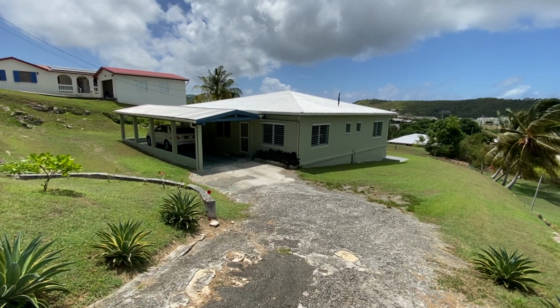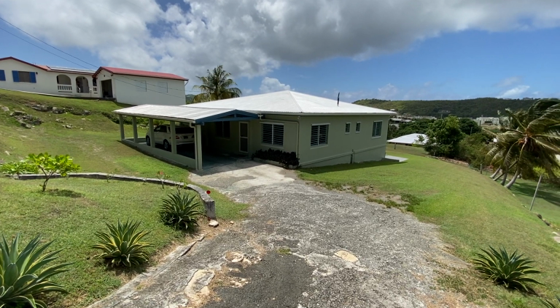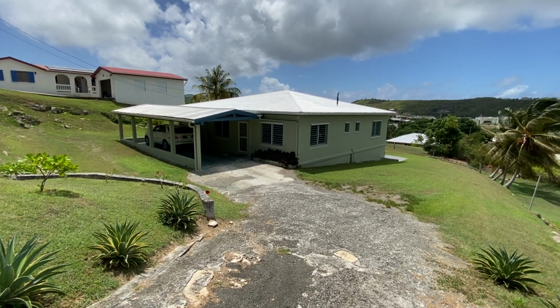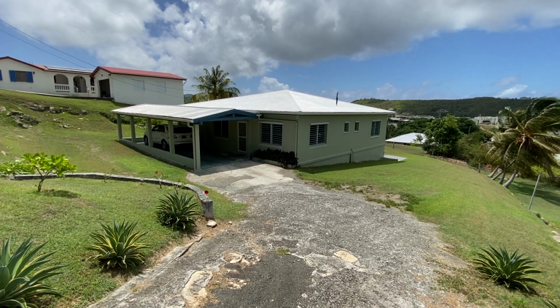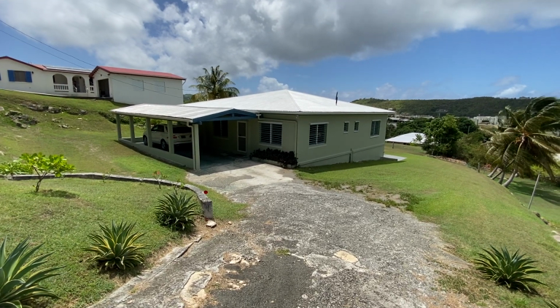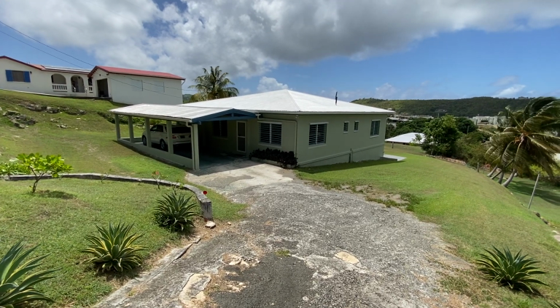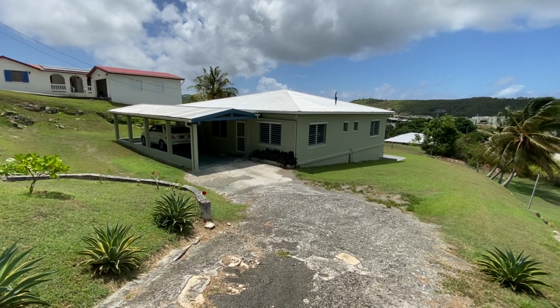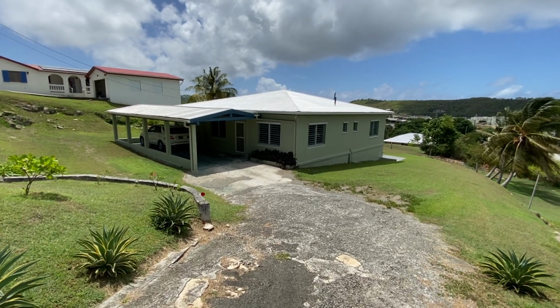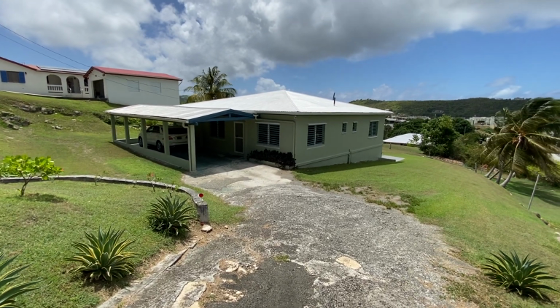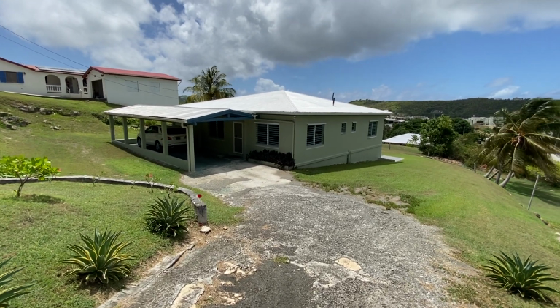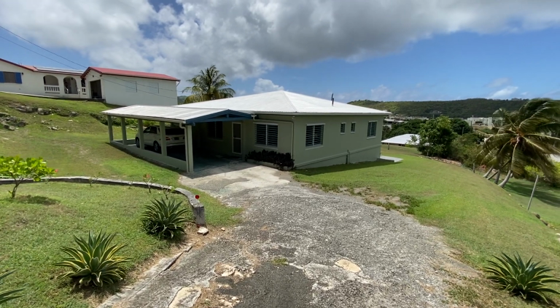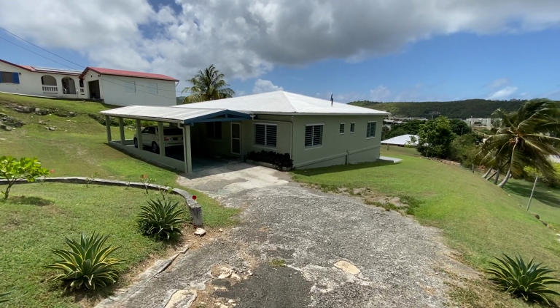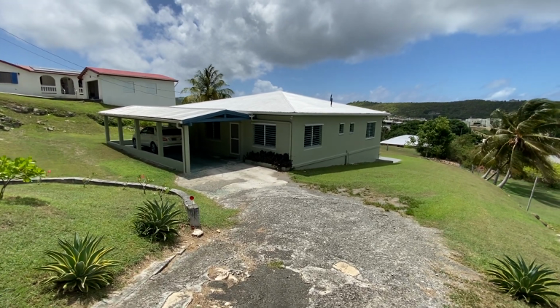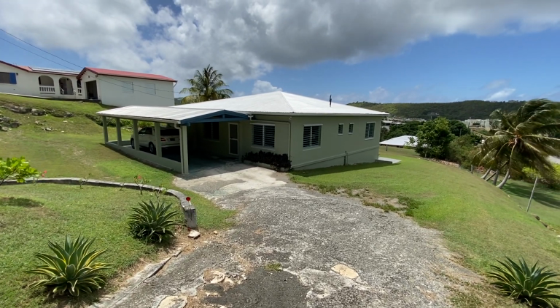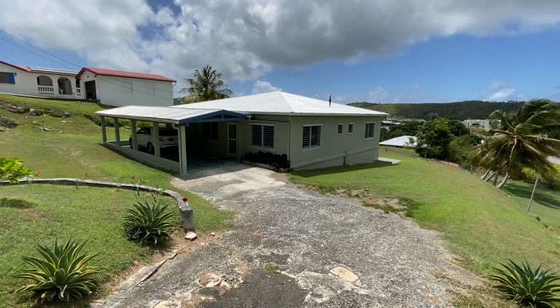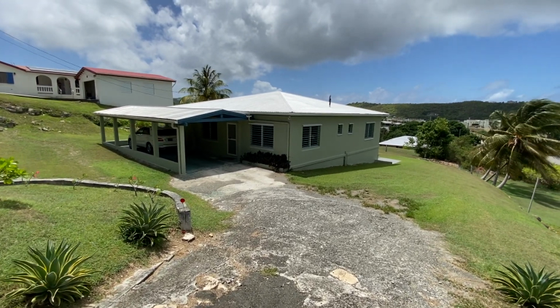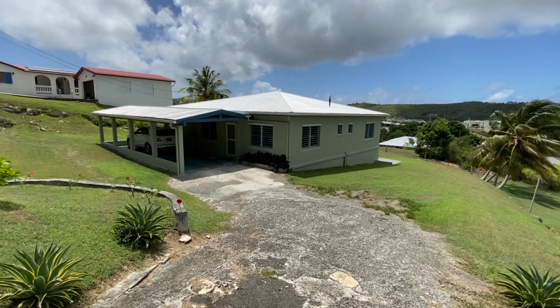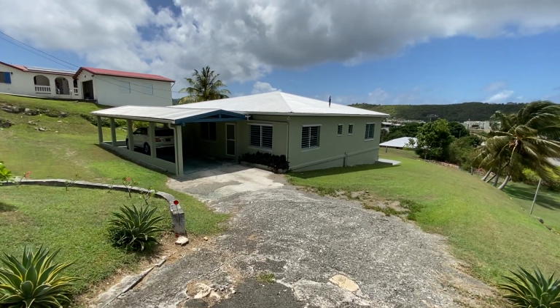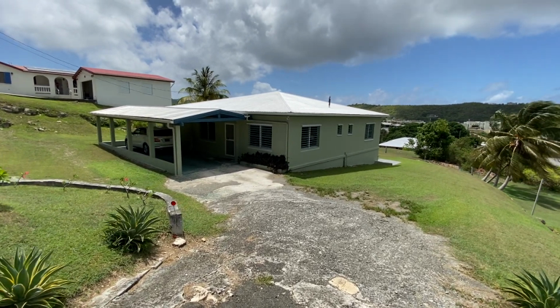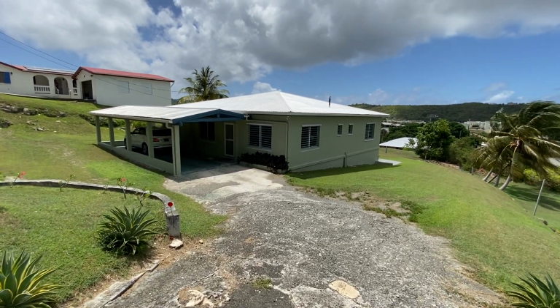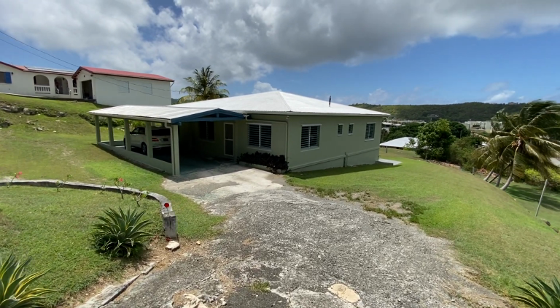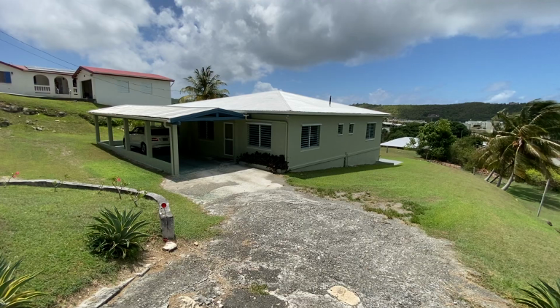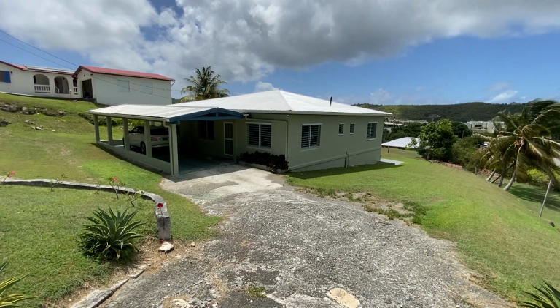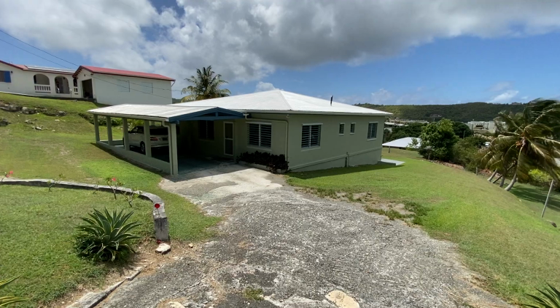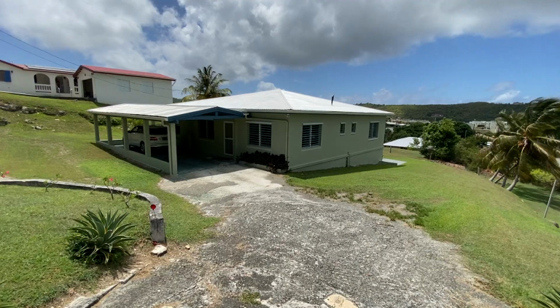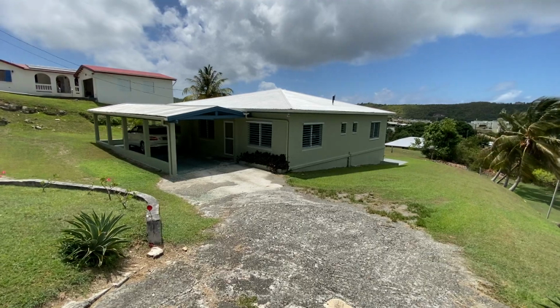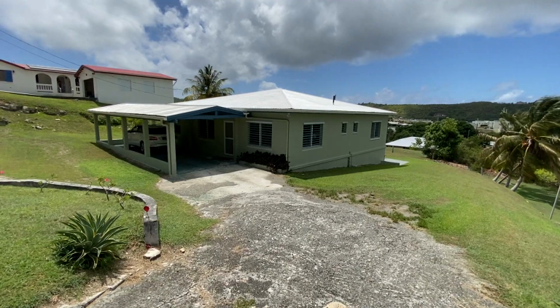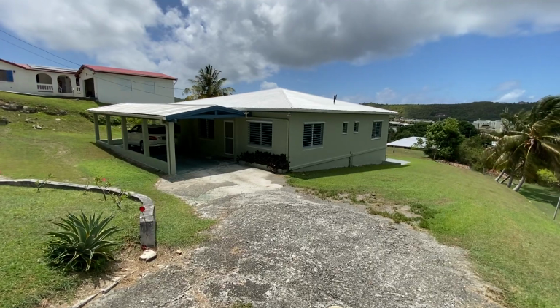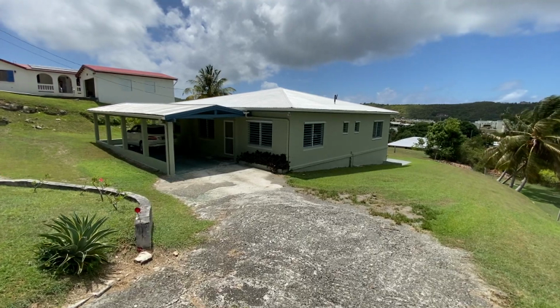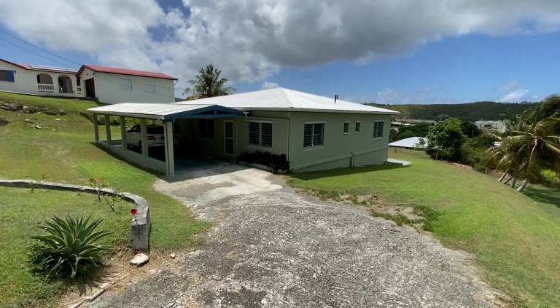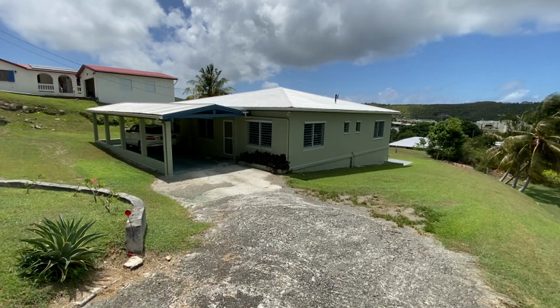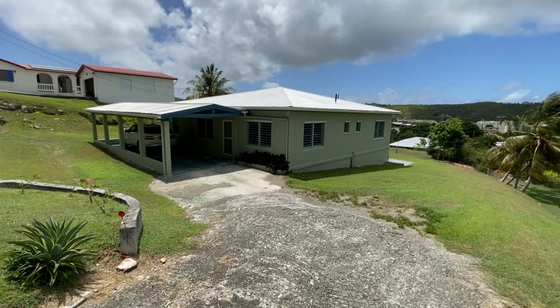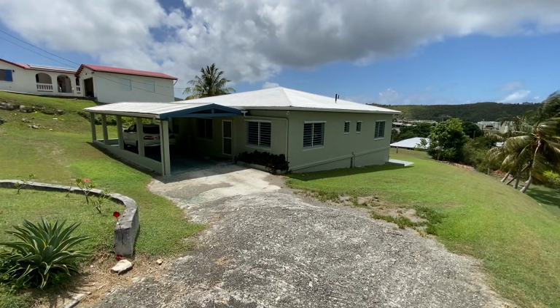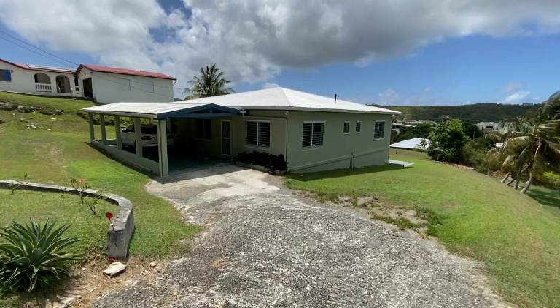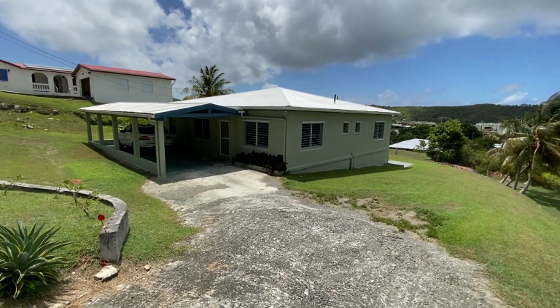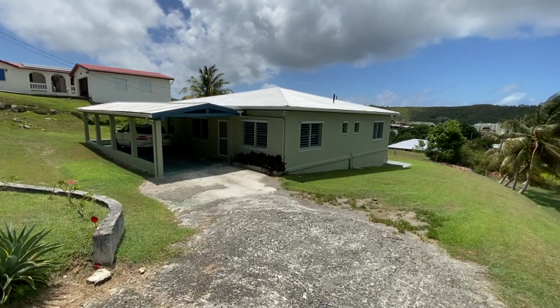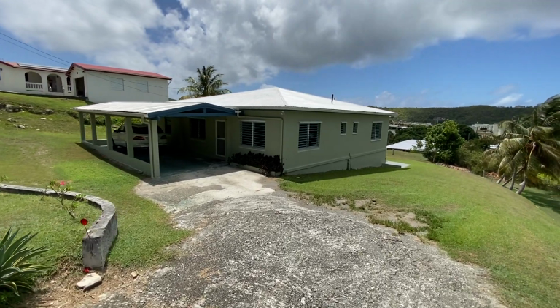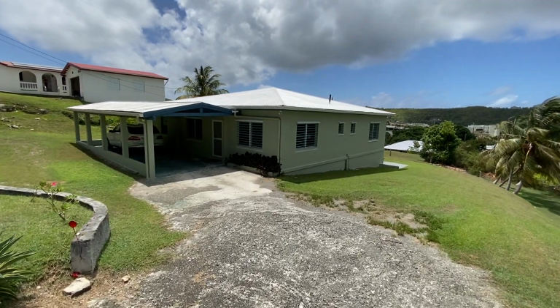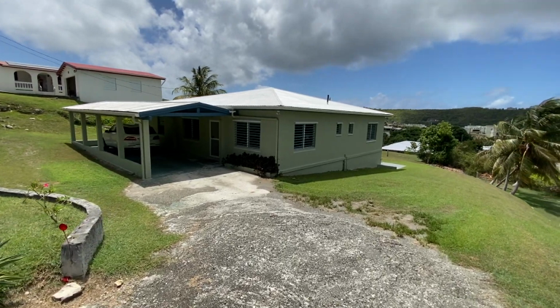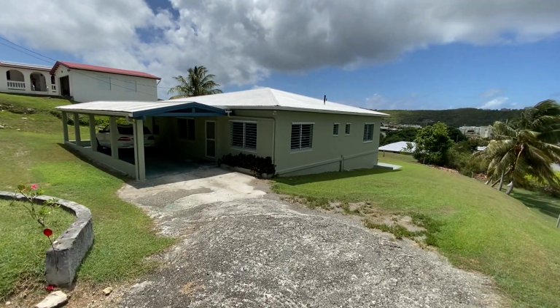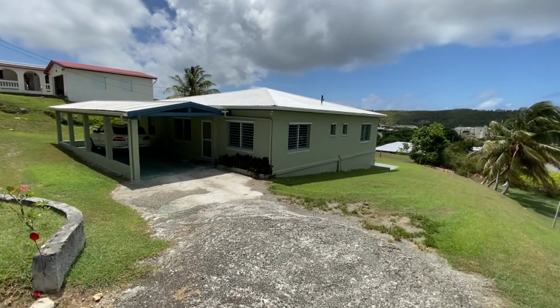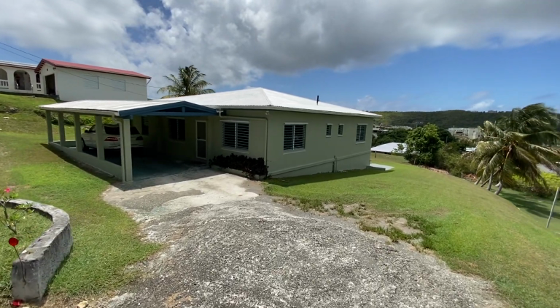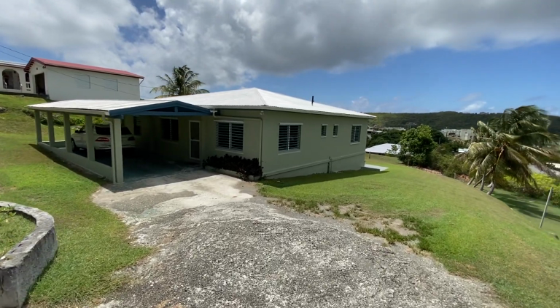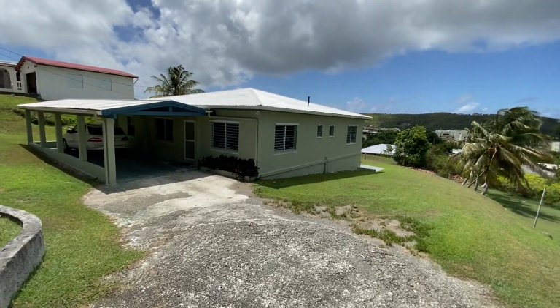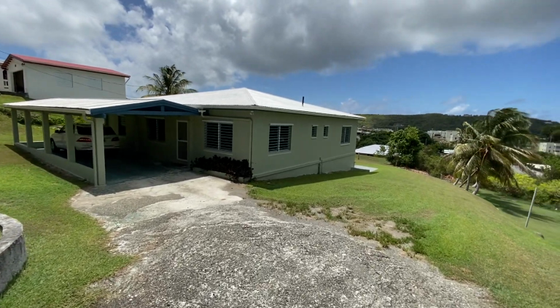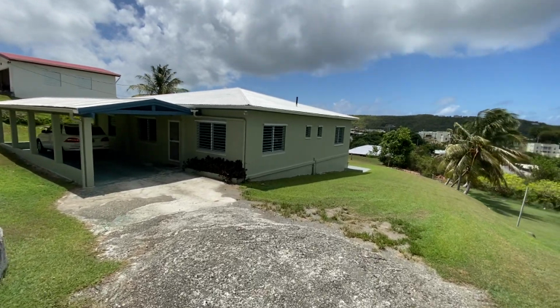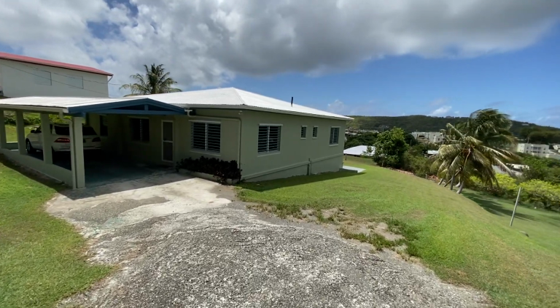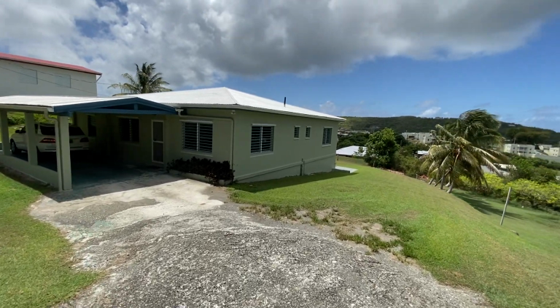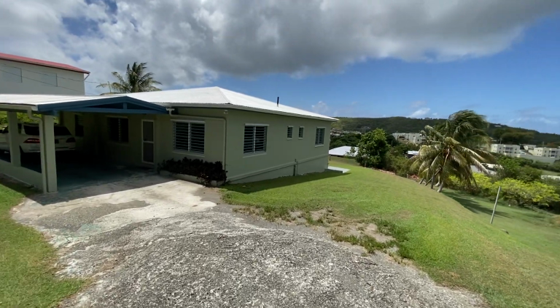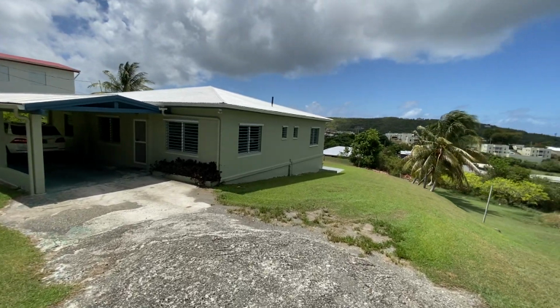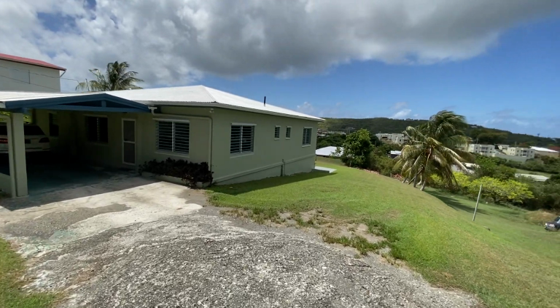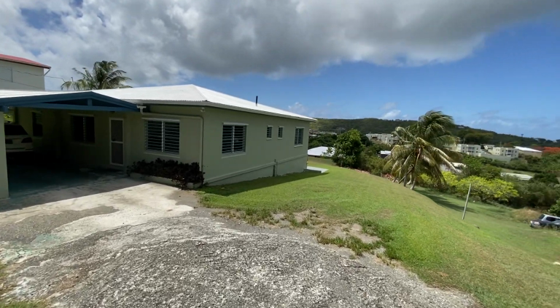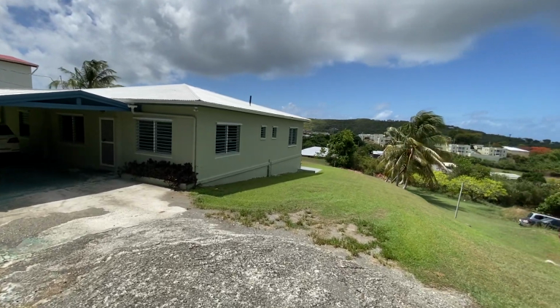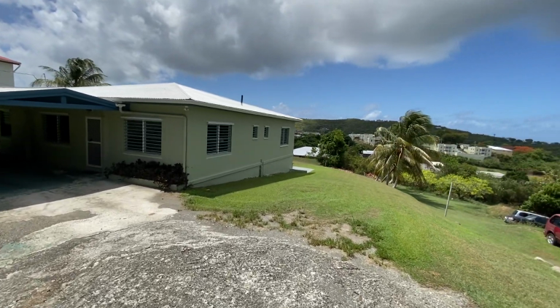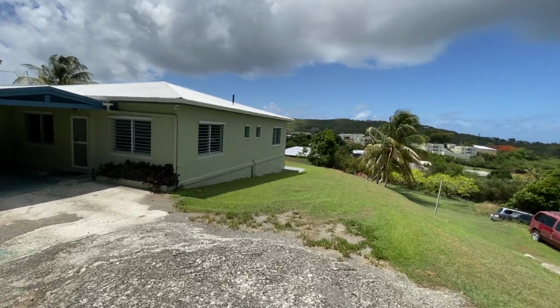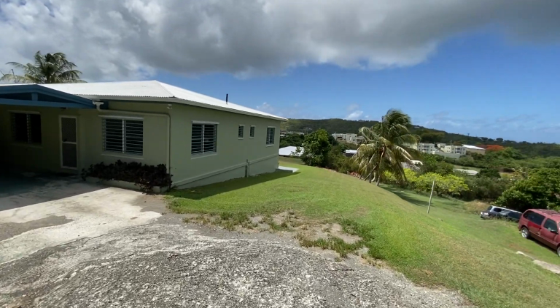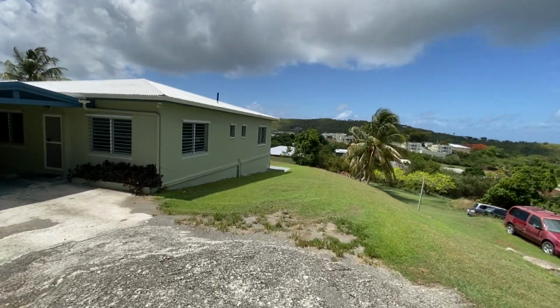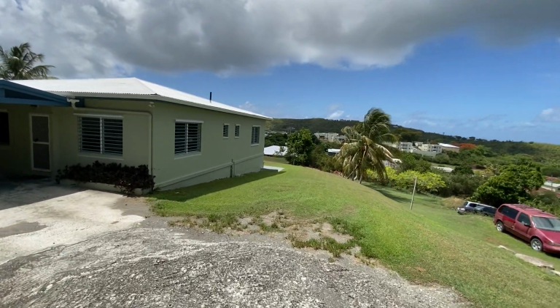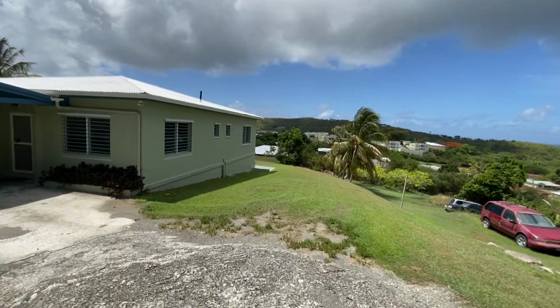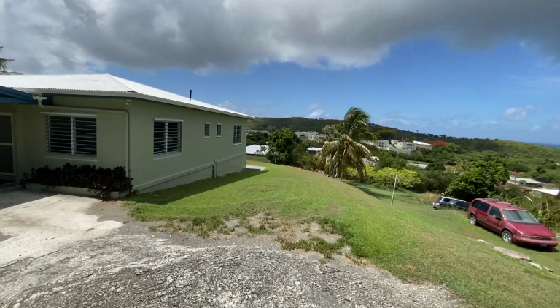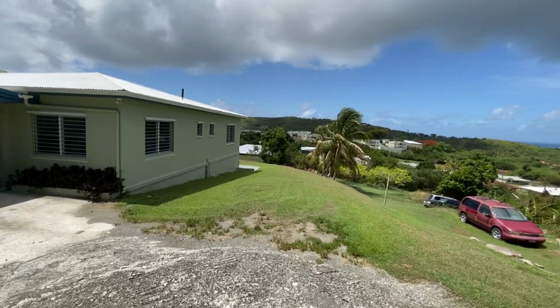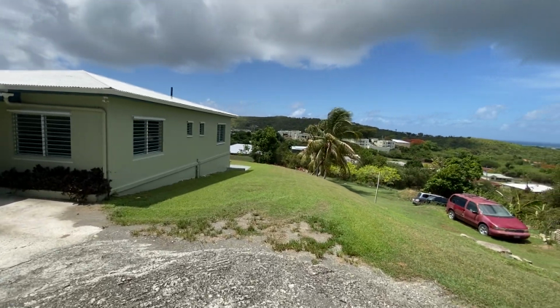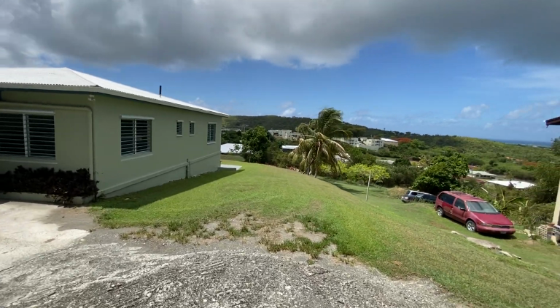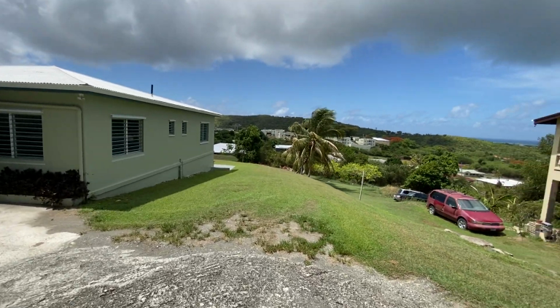Welcome to 61 Anna's Hope Company Quarter. This is the Mid-Island Anna's Hope as opposed to the East End one.